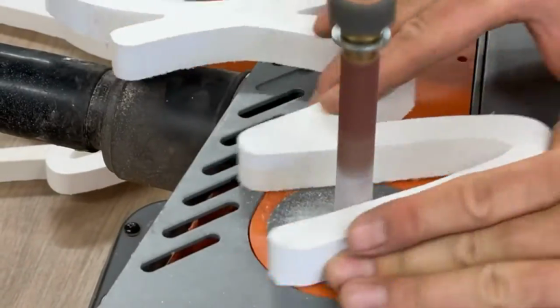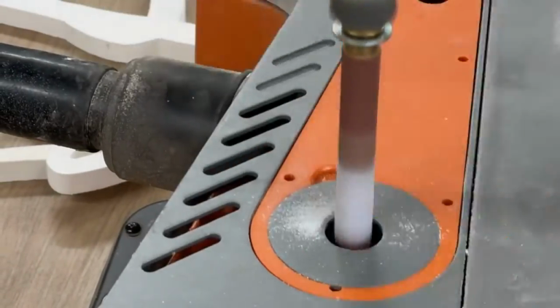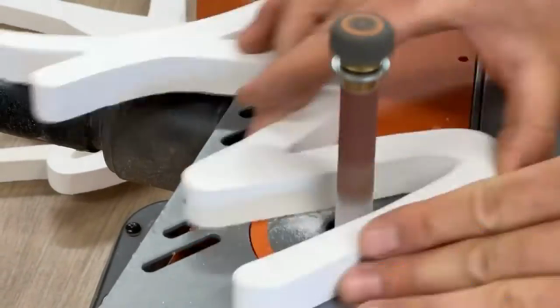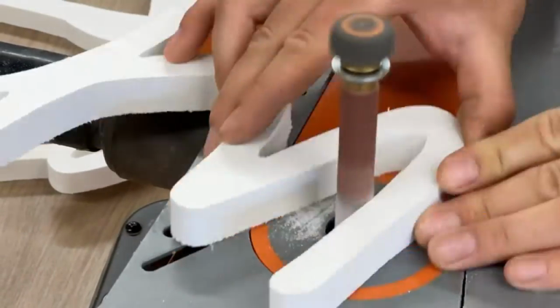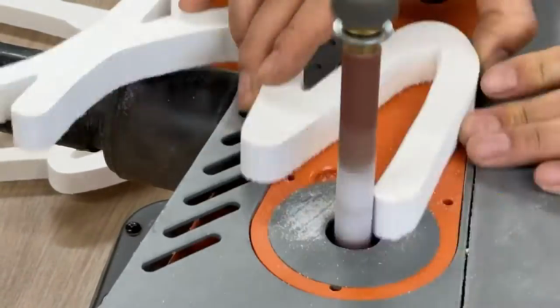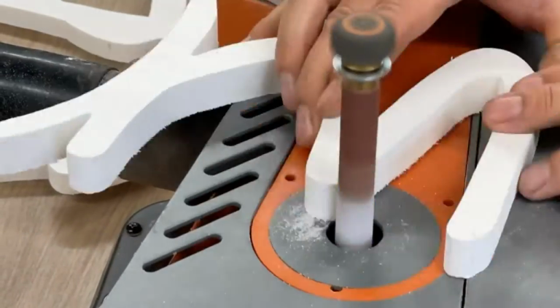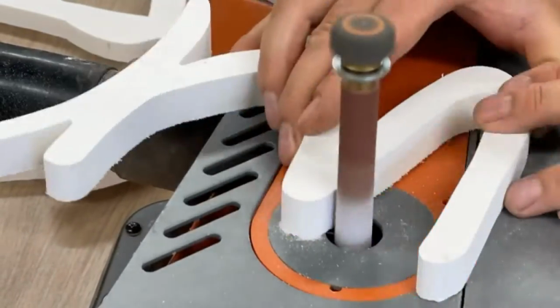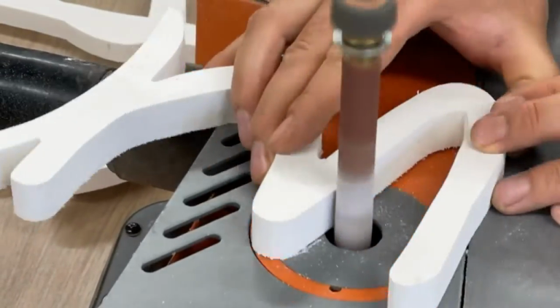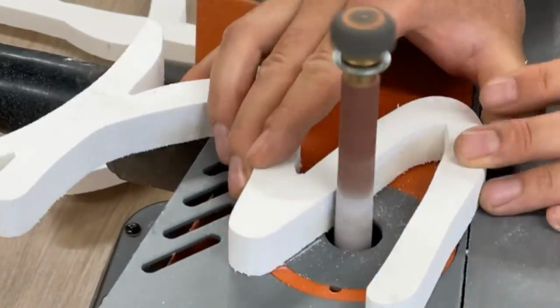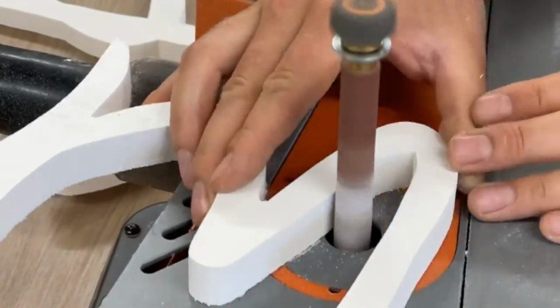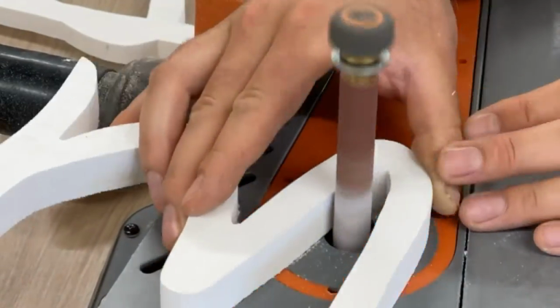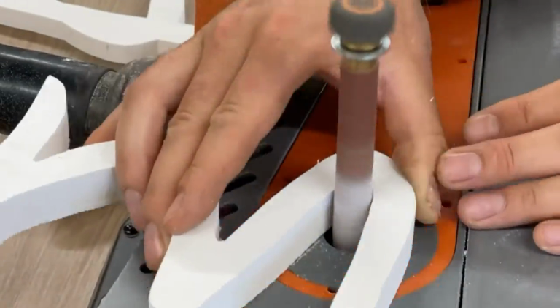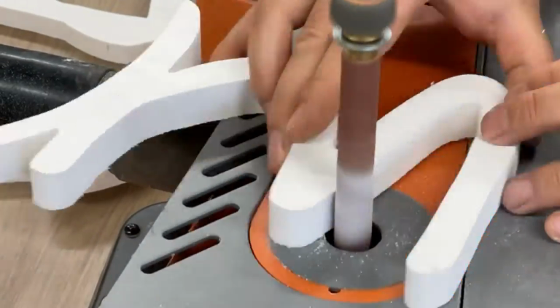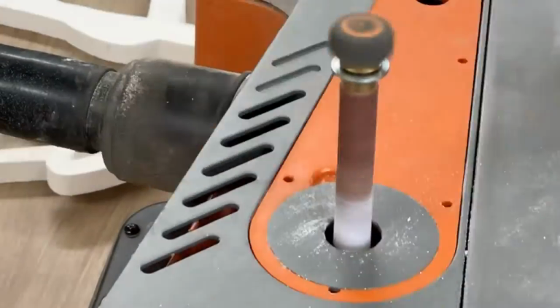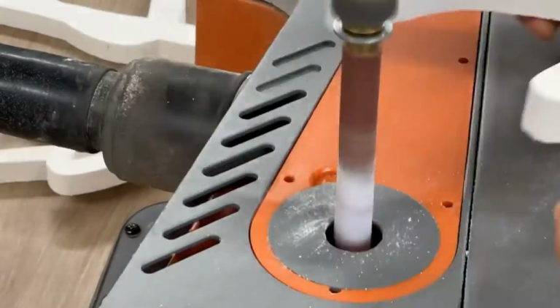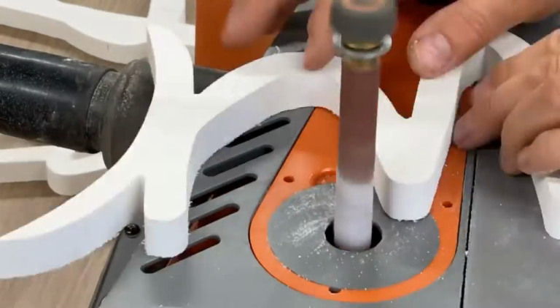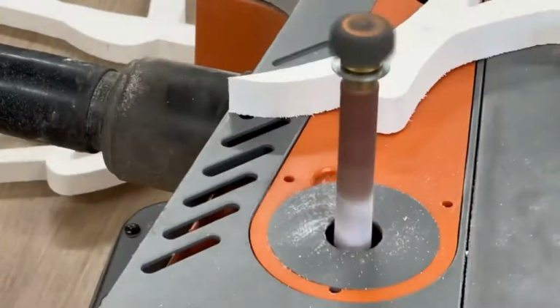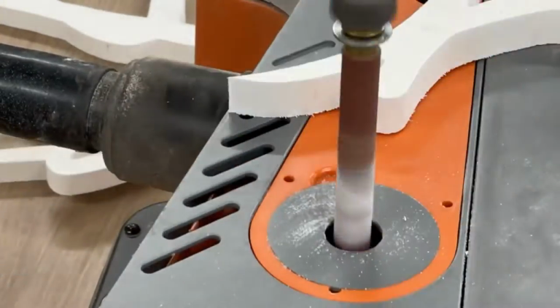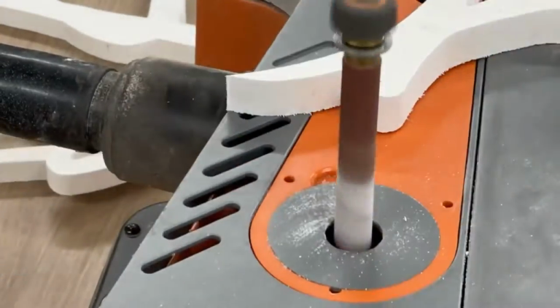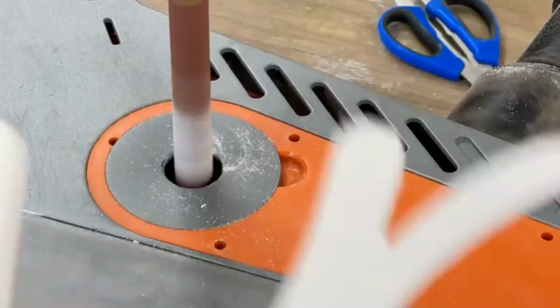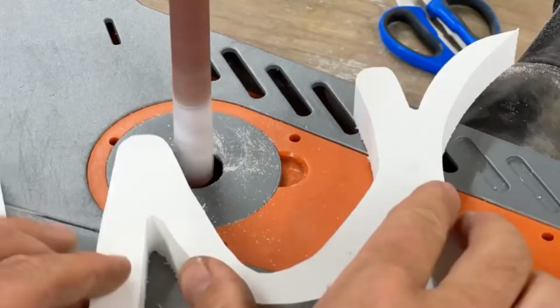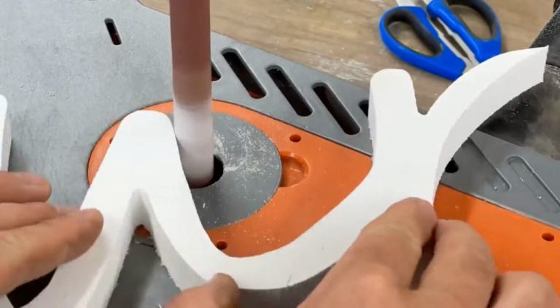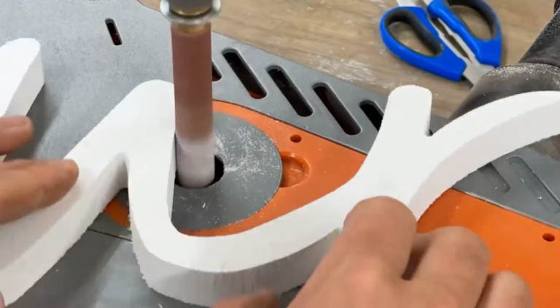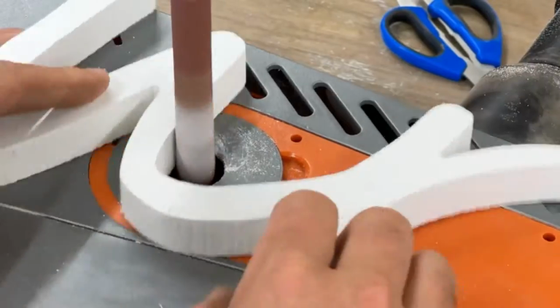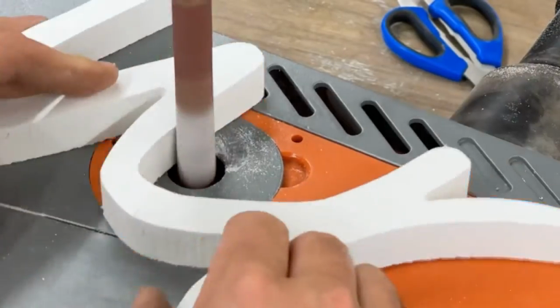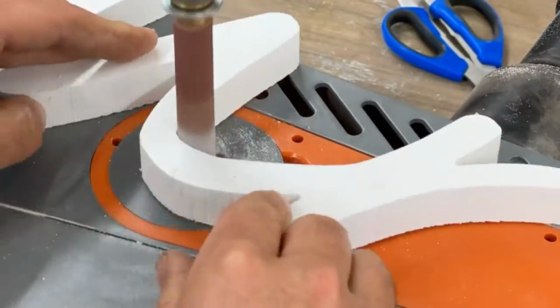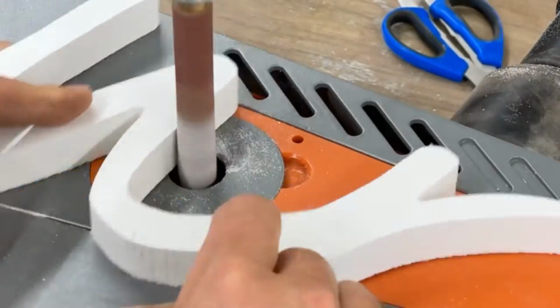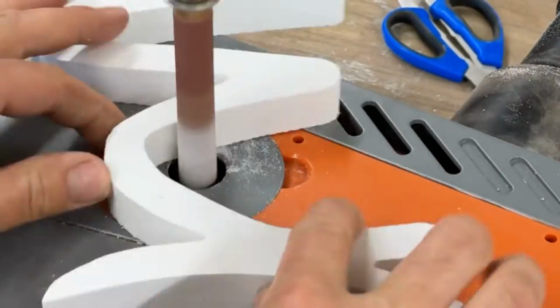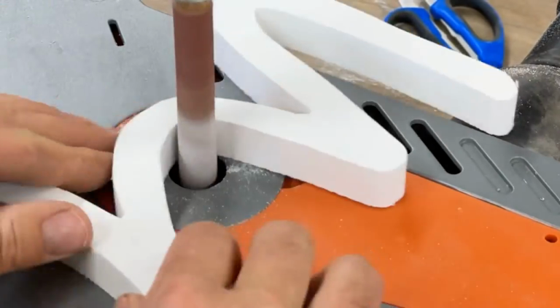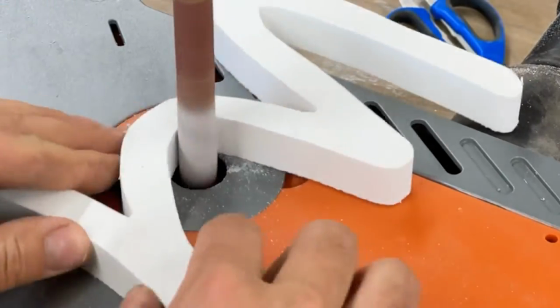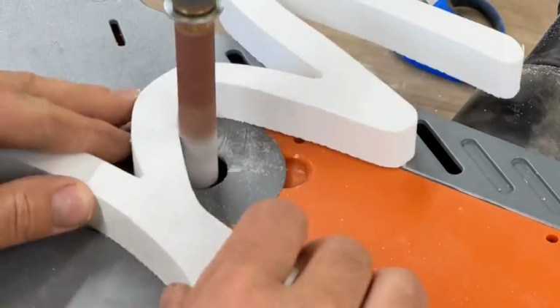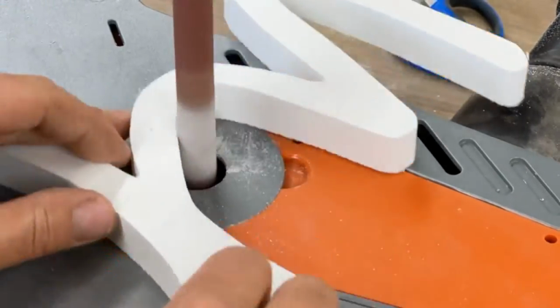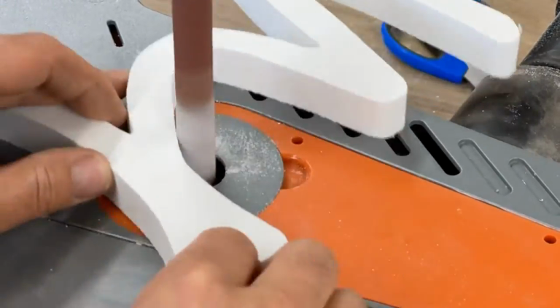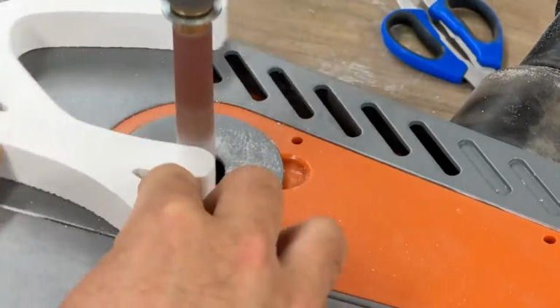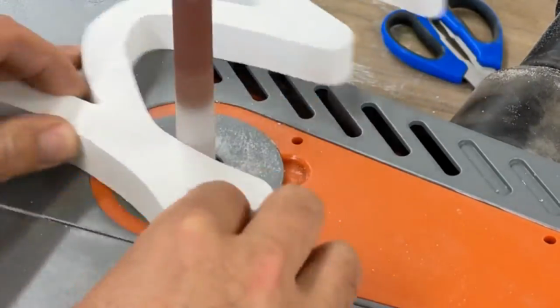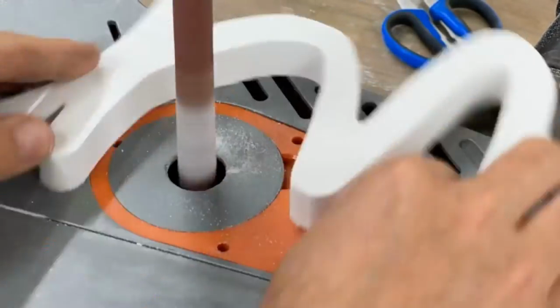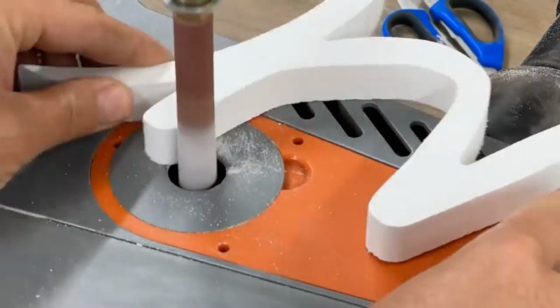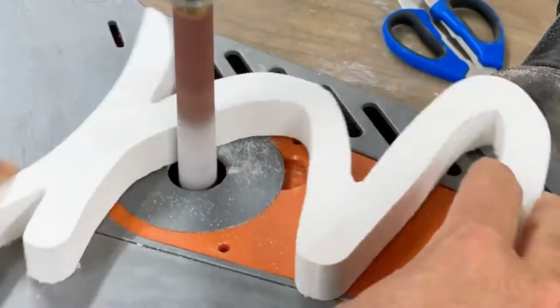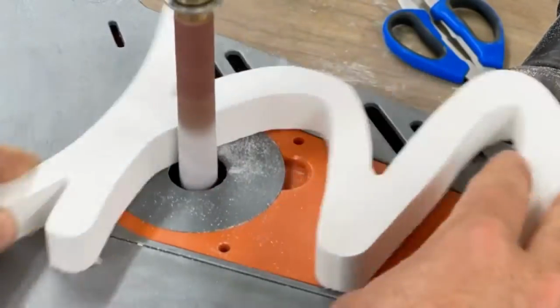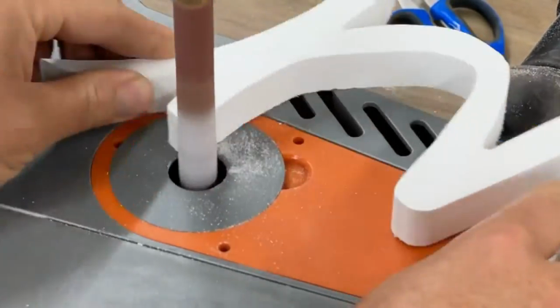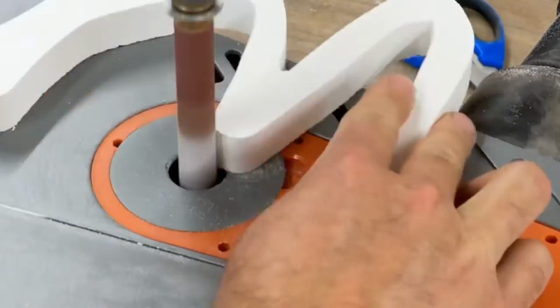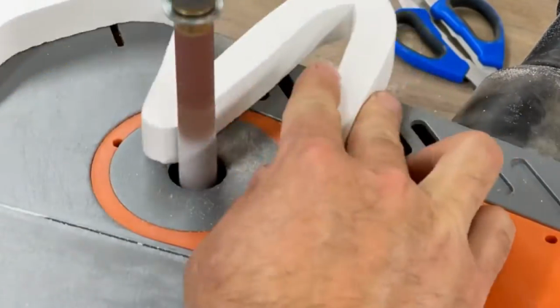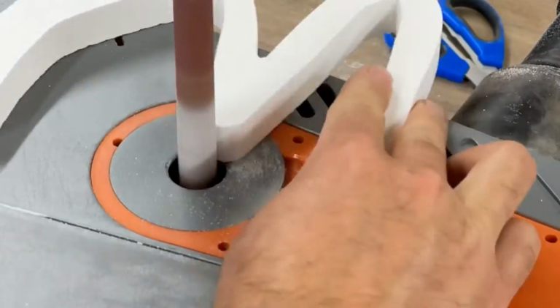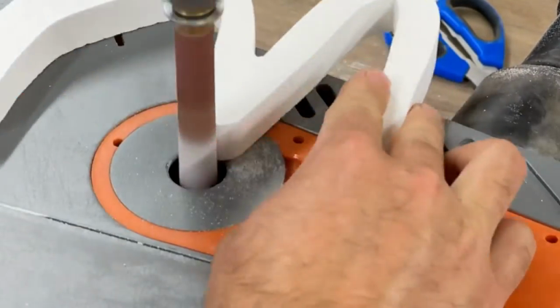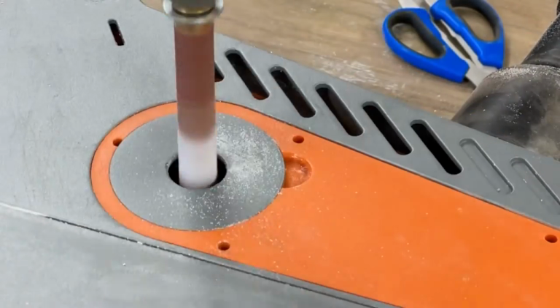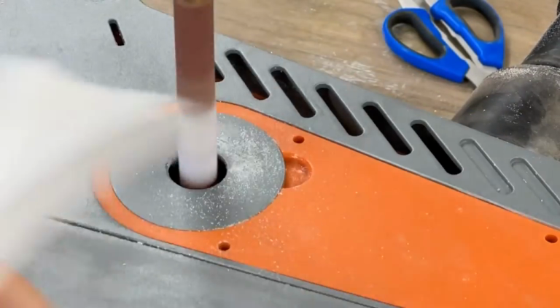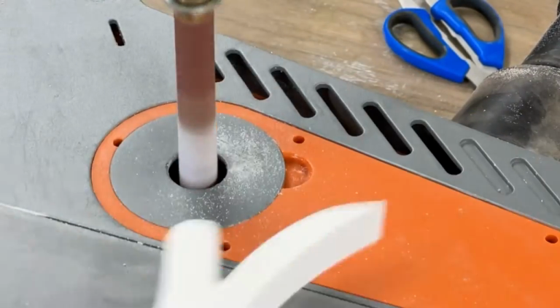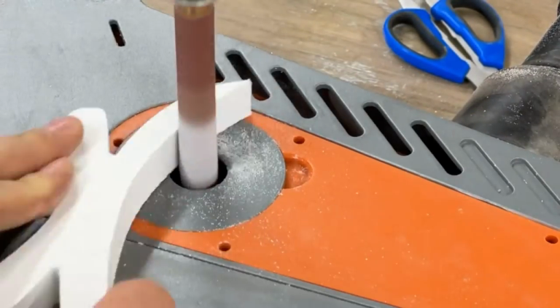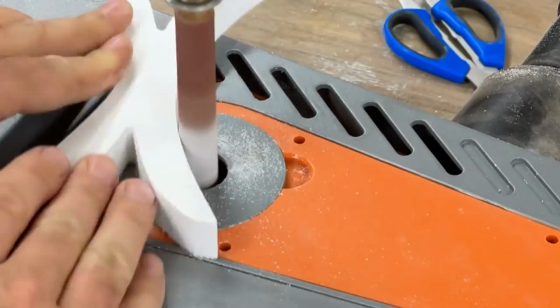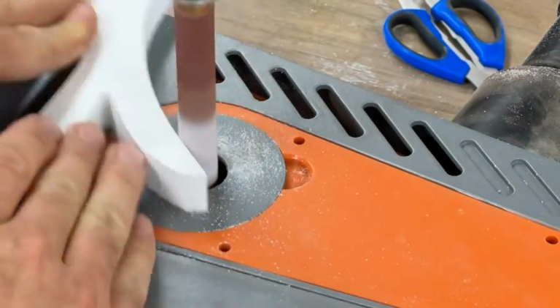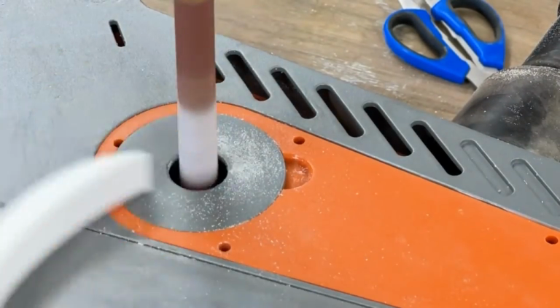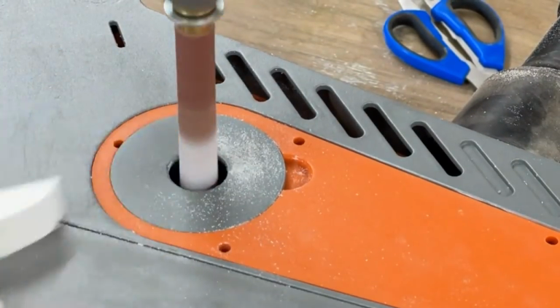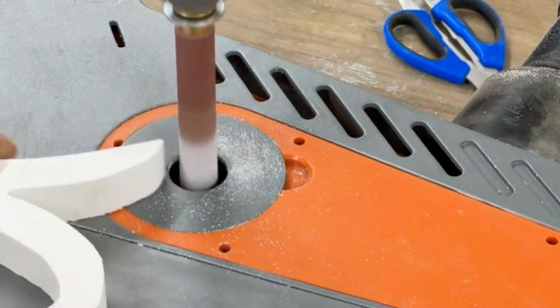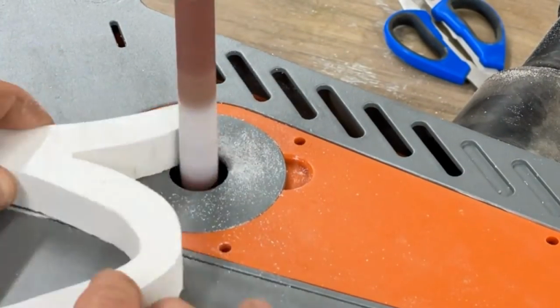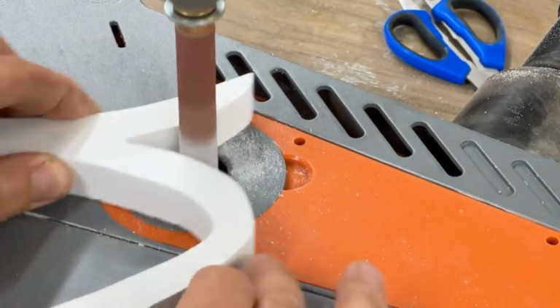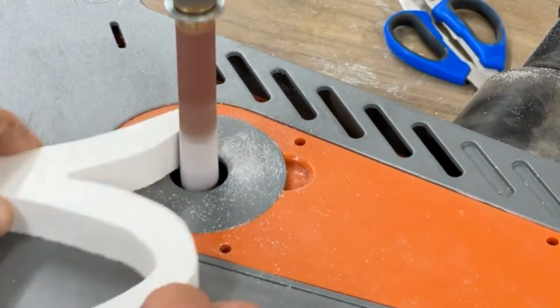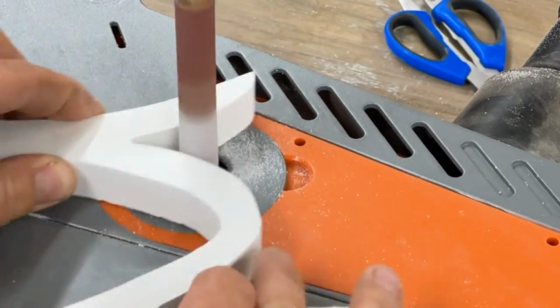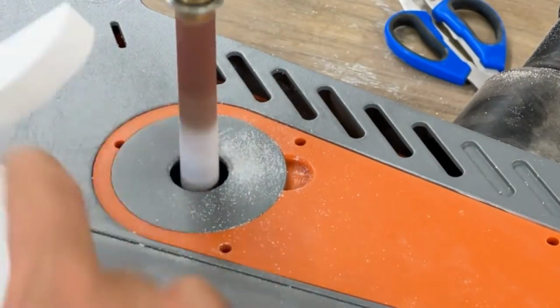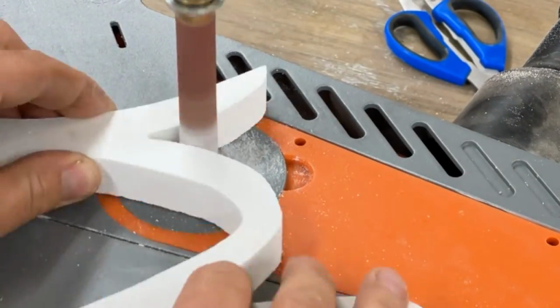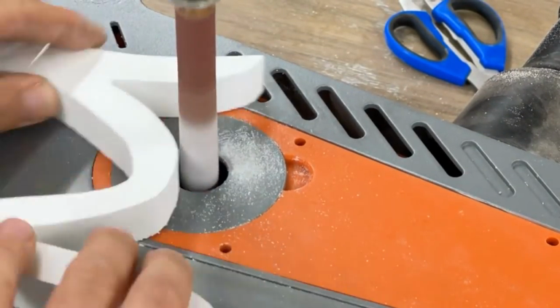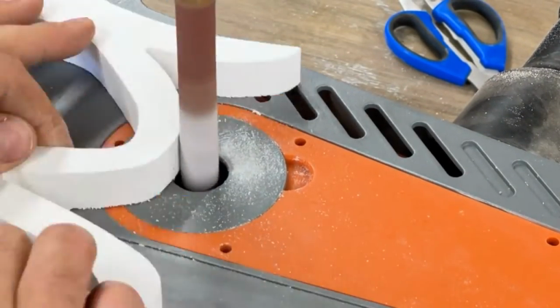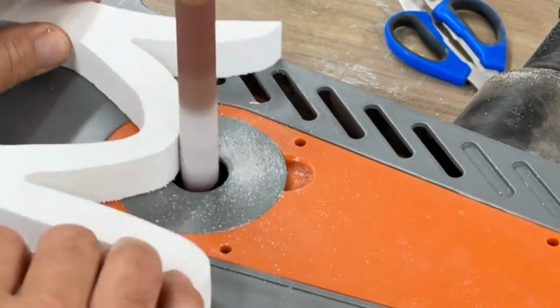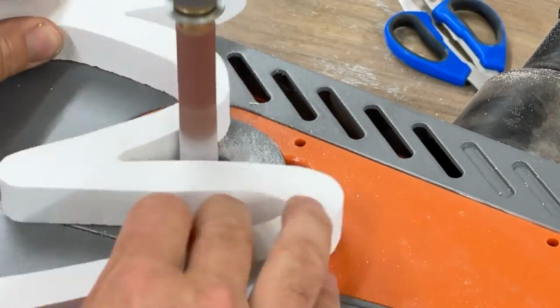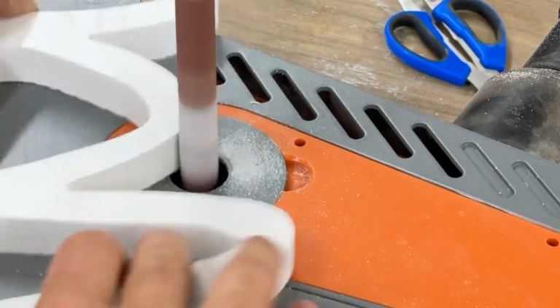Using the oscillating spindle sander, I smoothed all the edges and gave them a little bit of a round over to help the paint adhere very well.